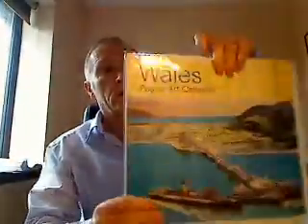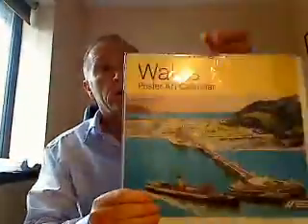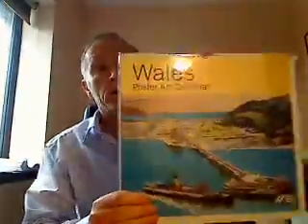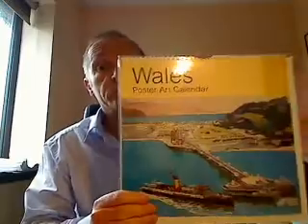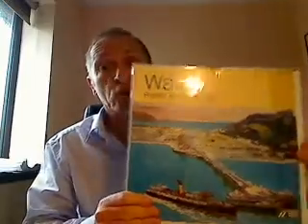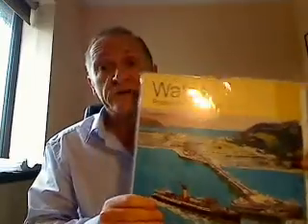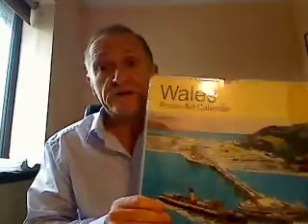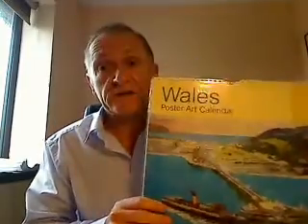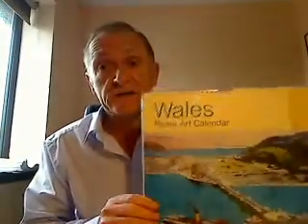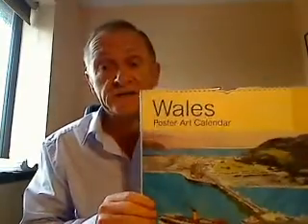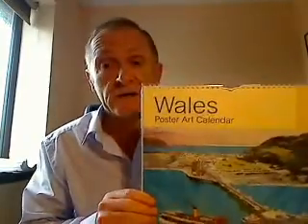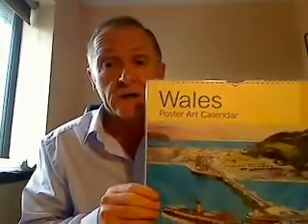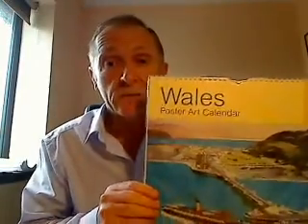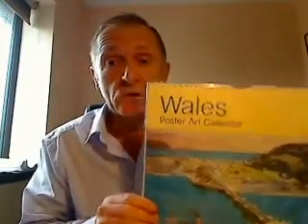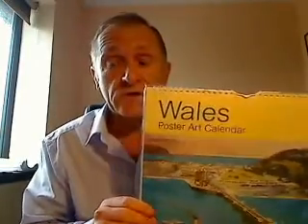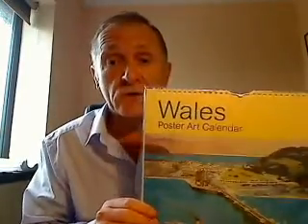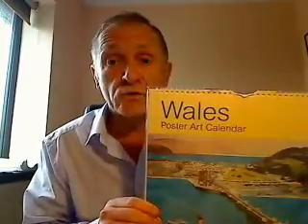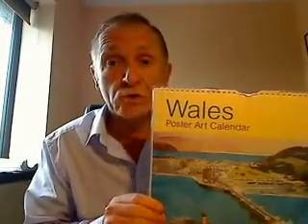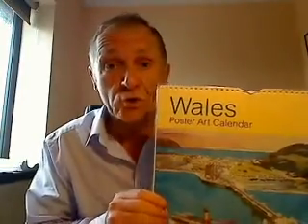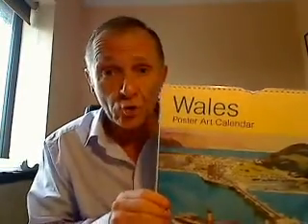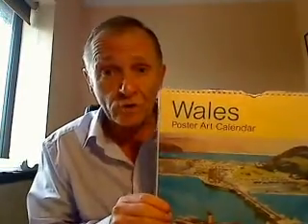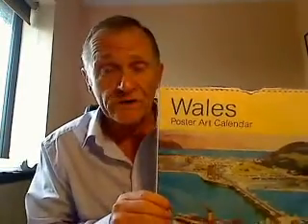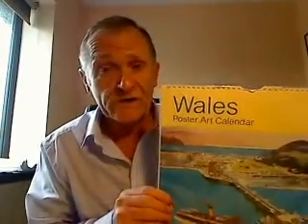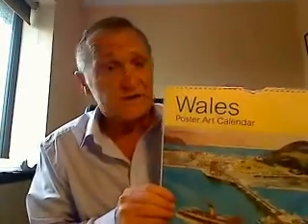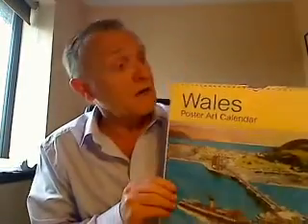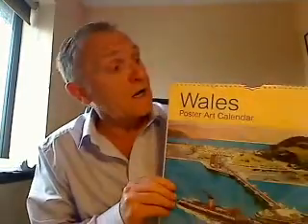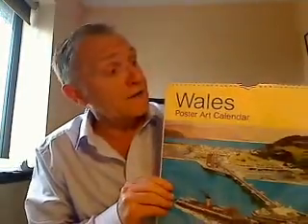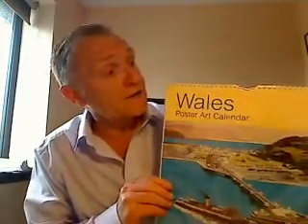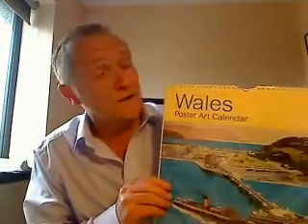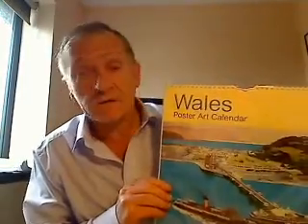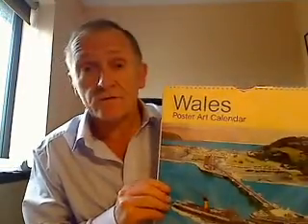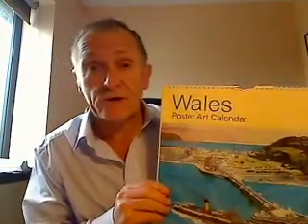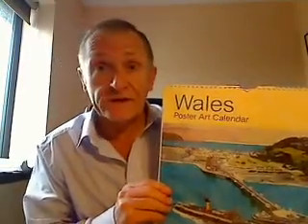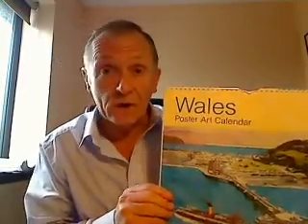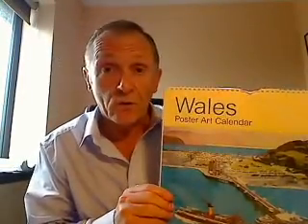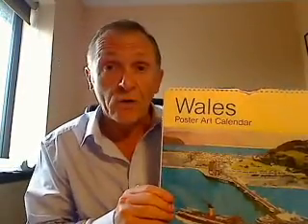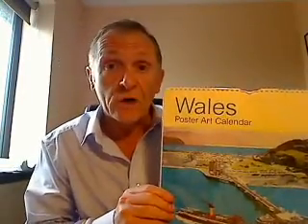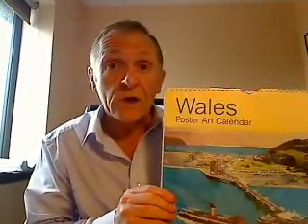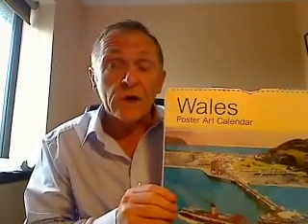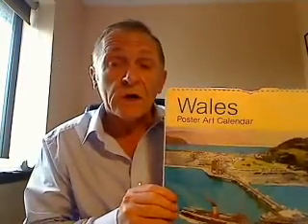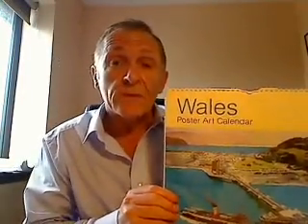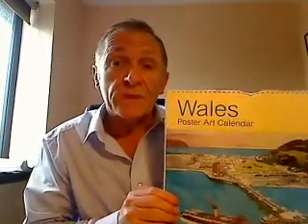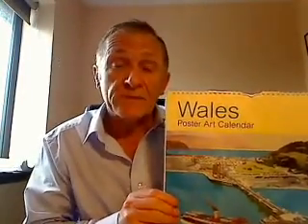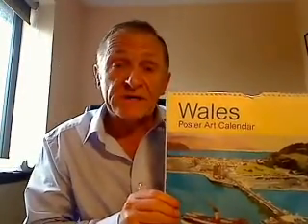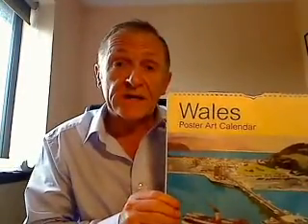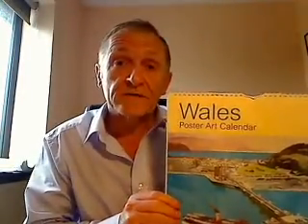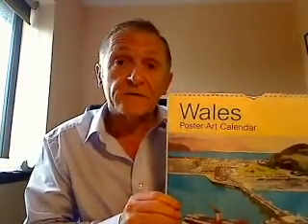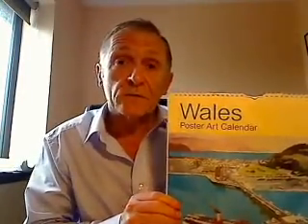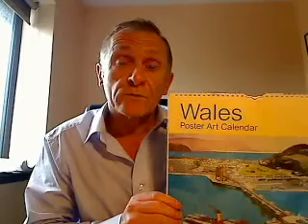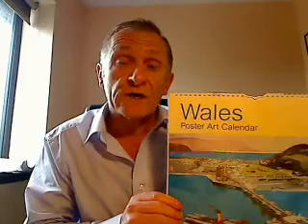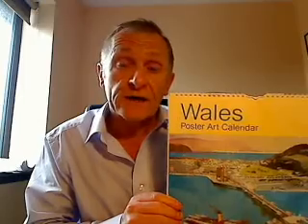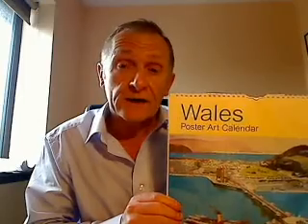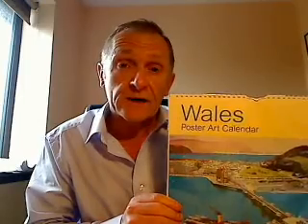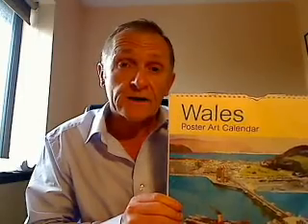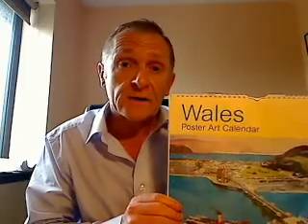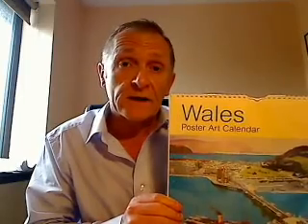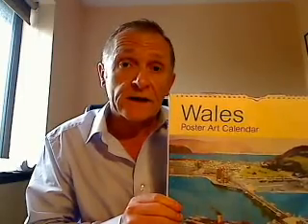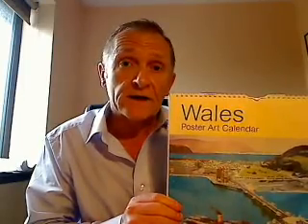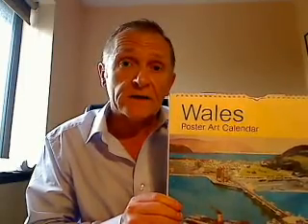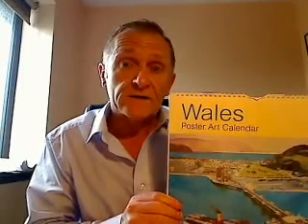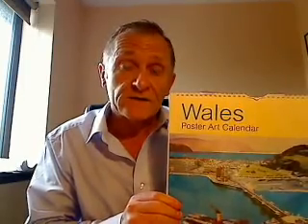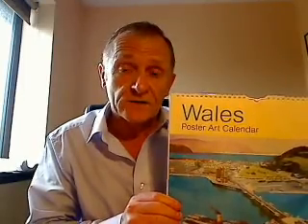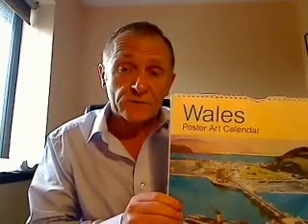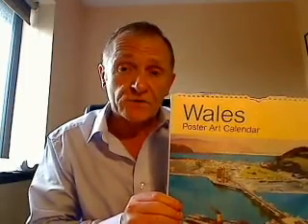Full details about how you can order this calendar right now can be obtained from clicking the link in the description.